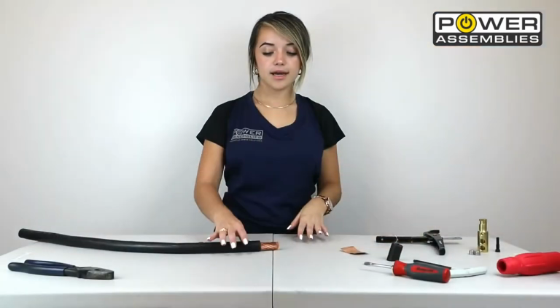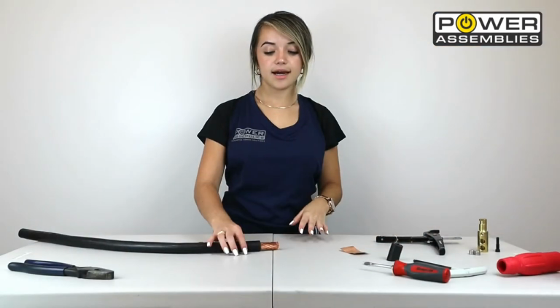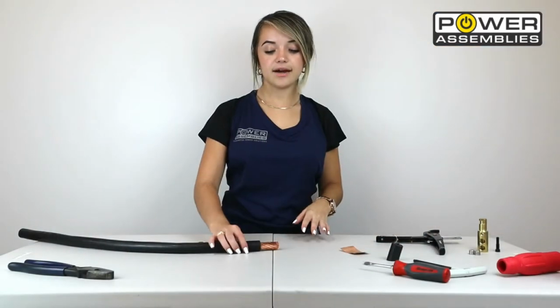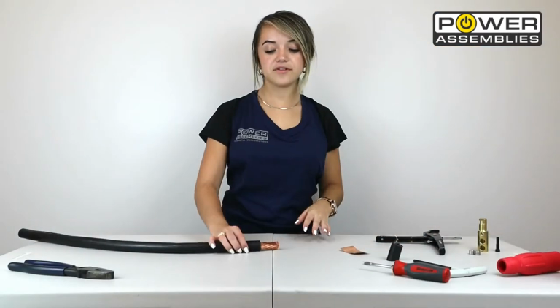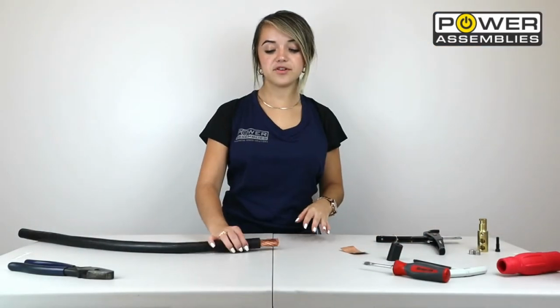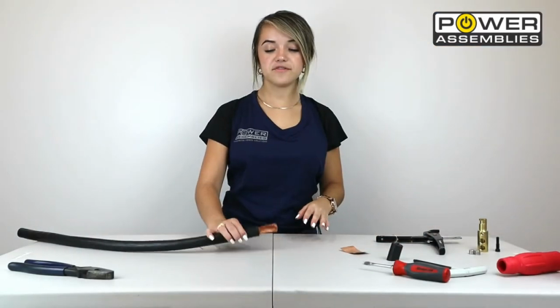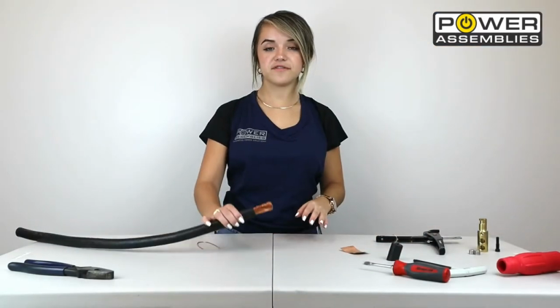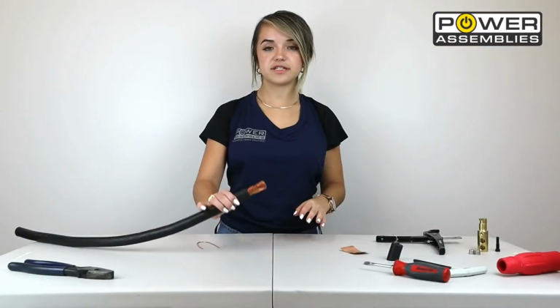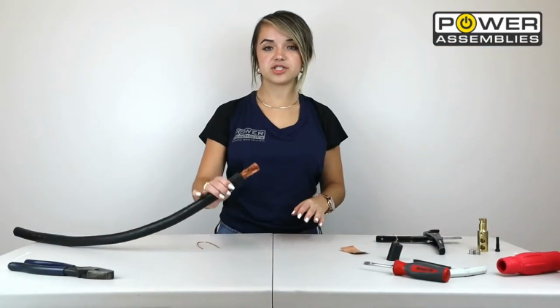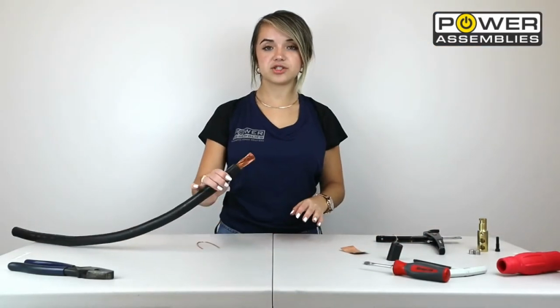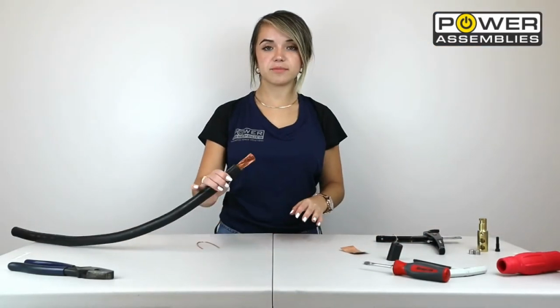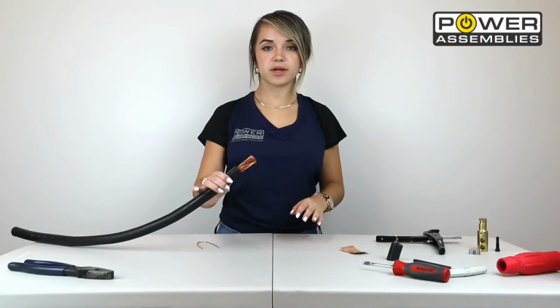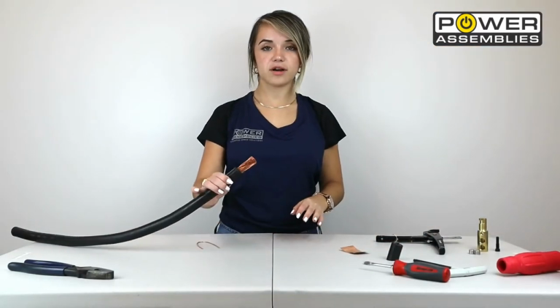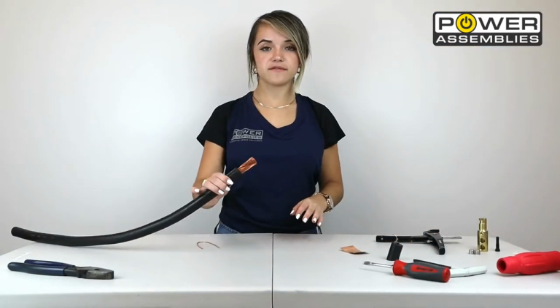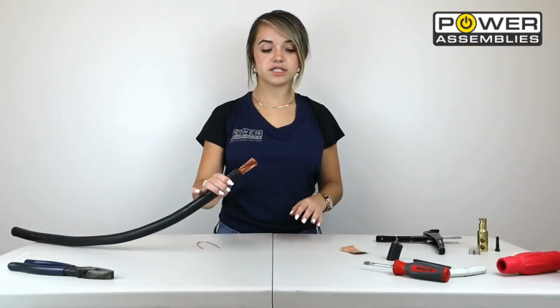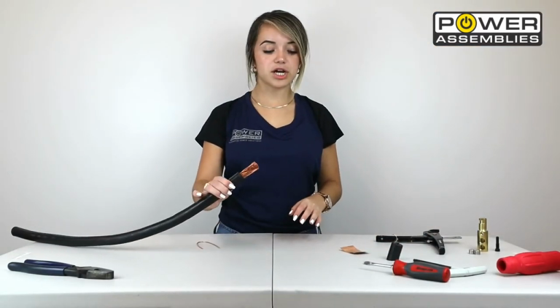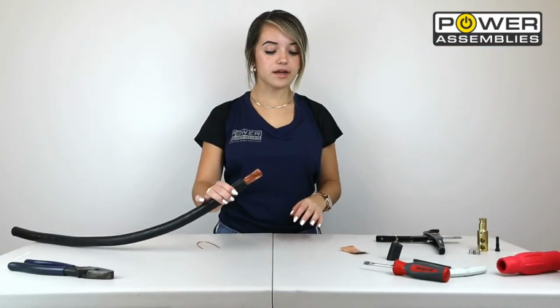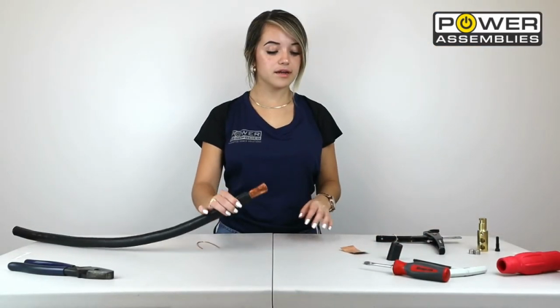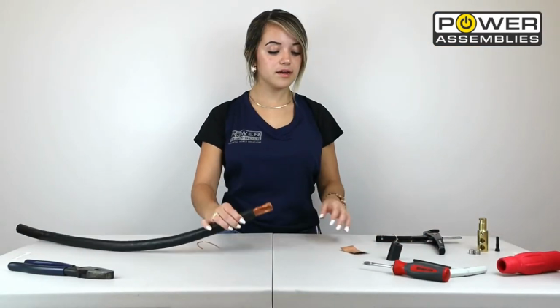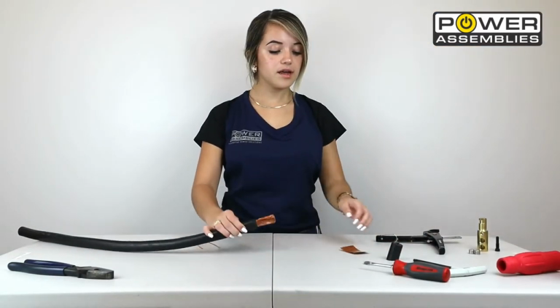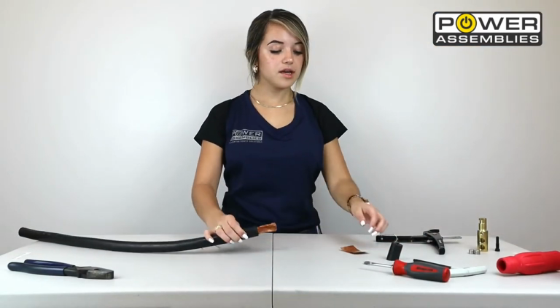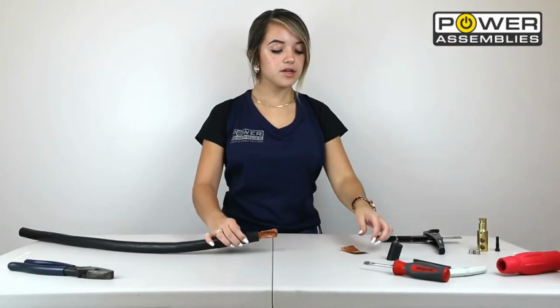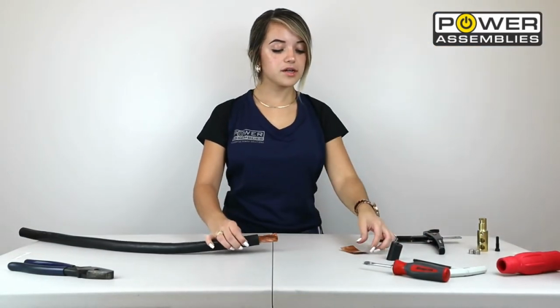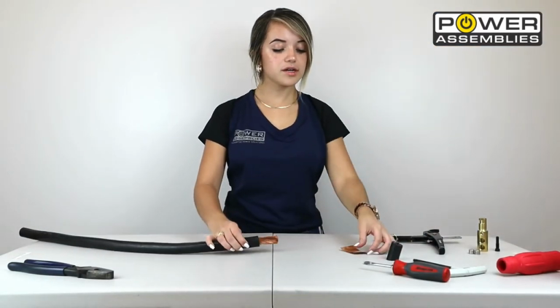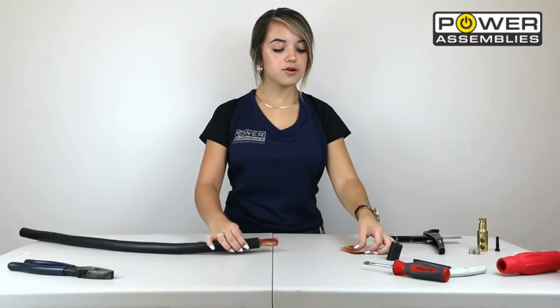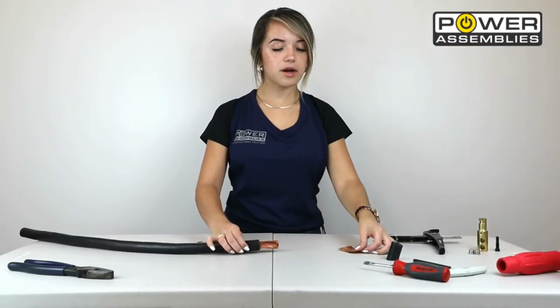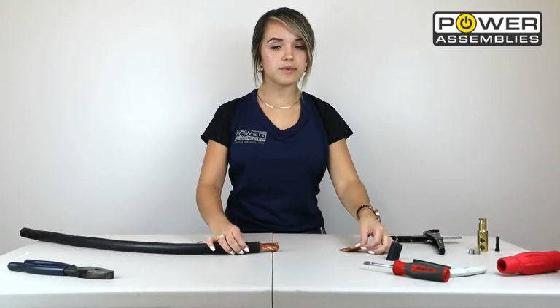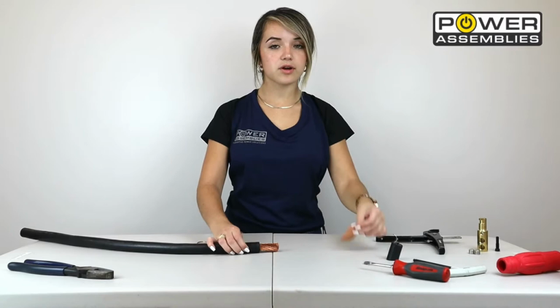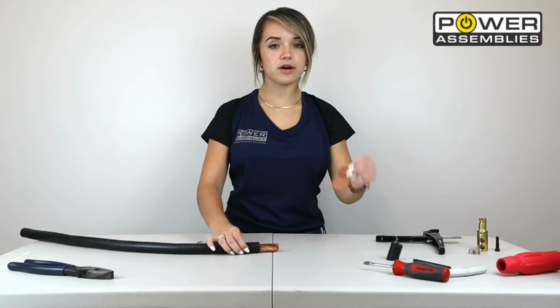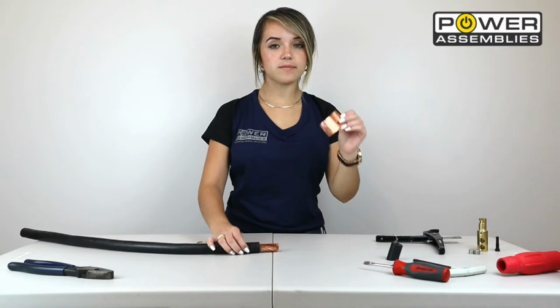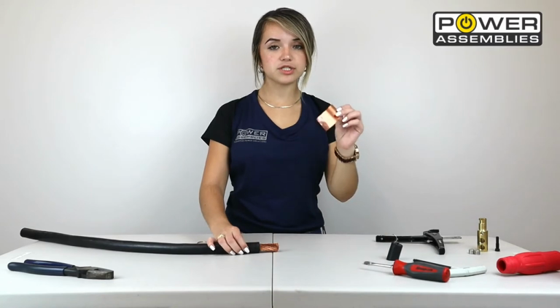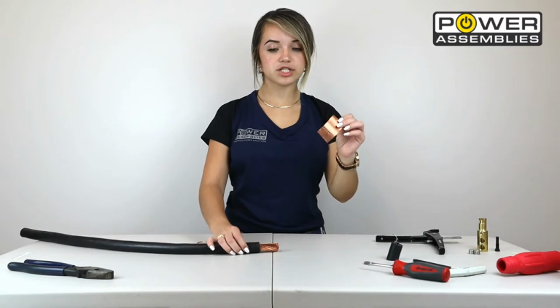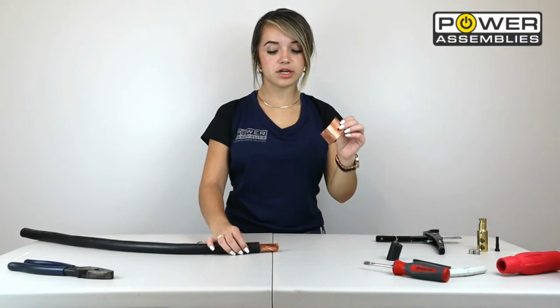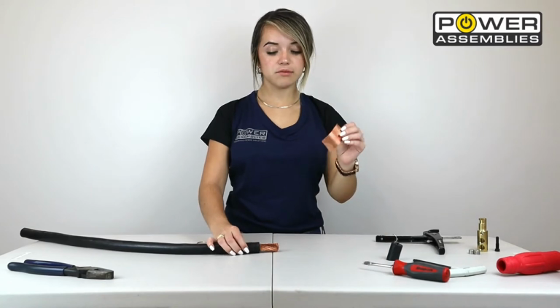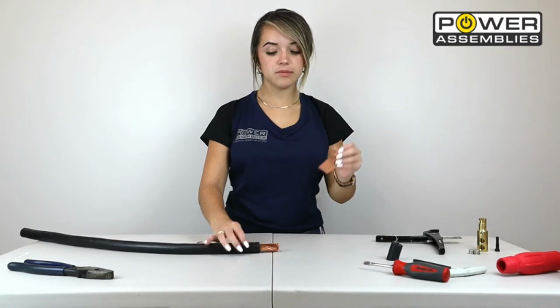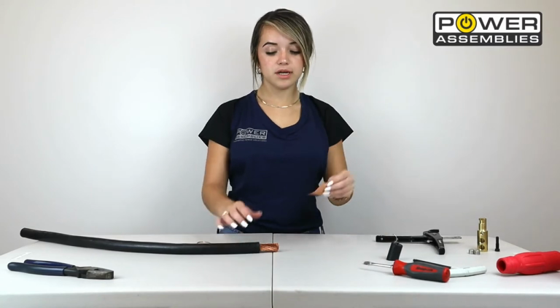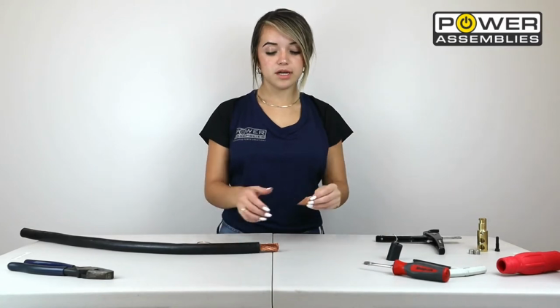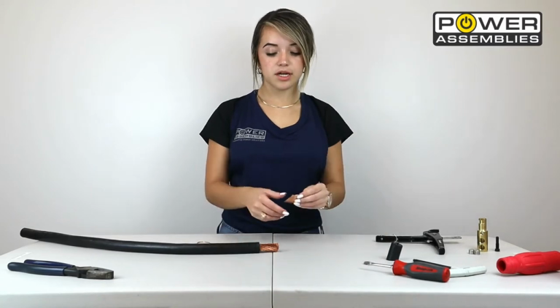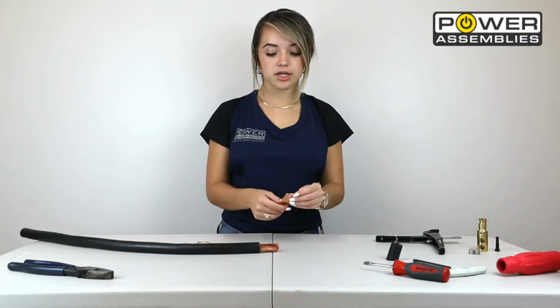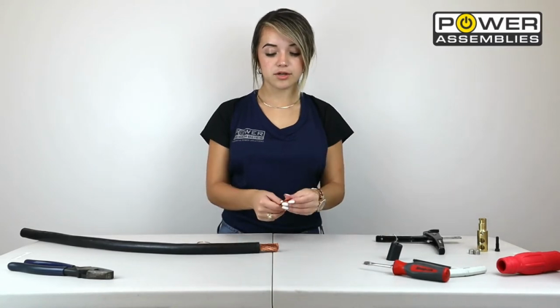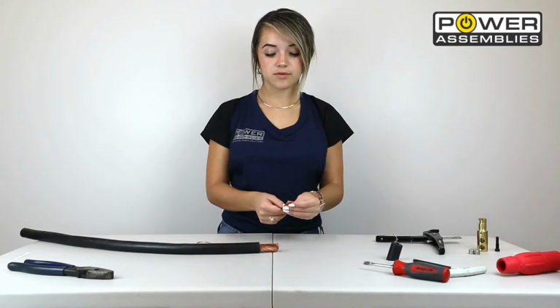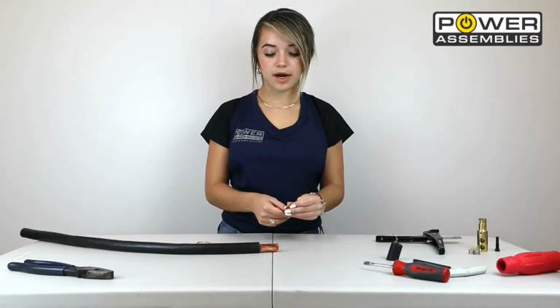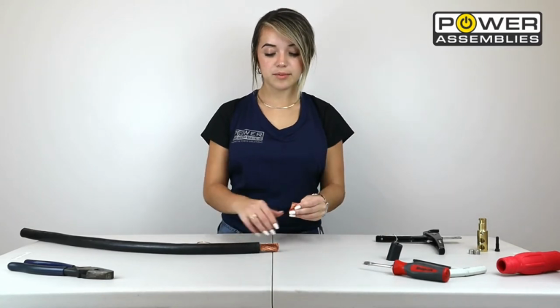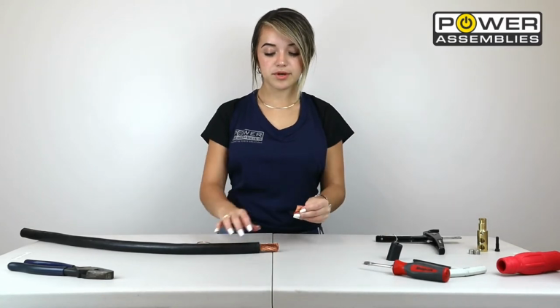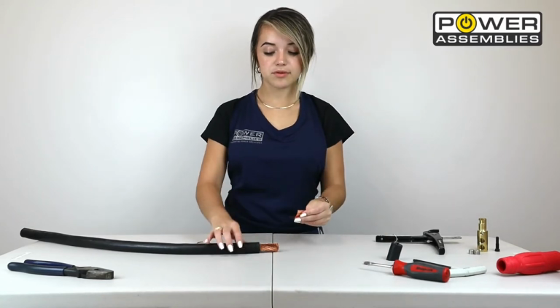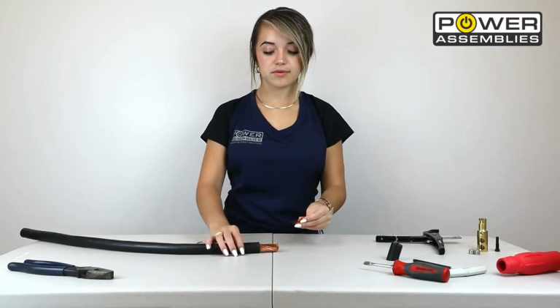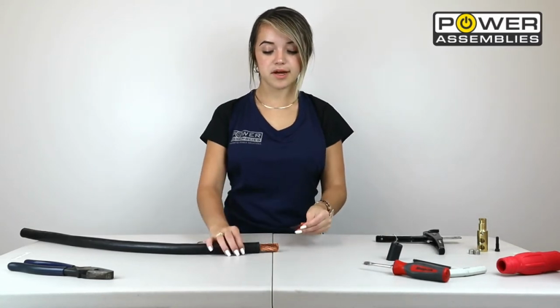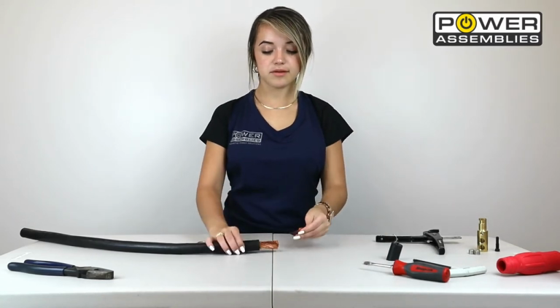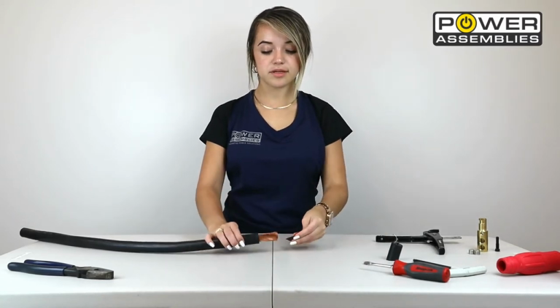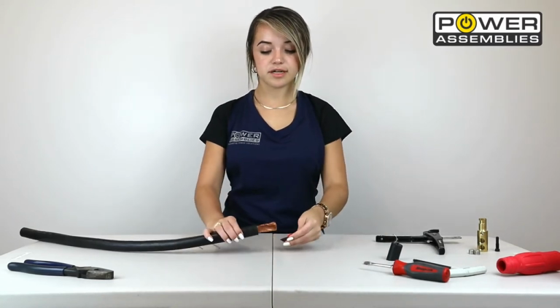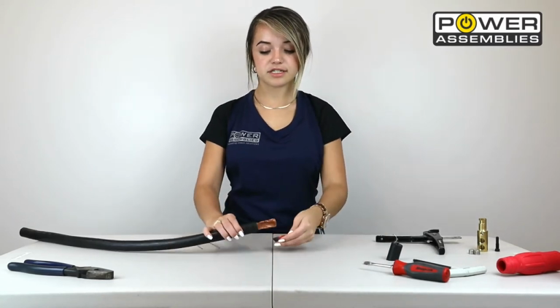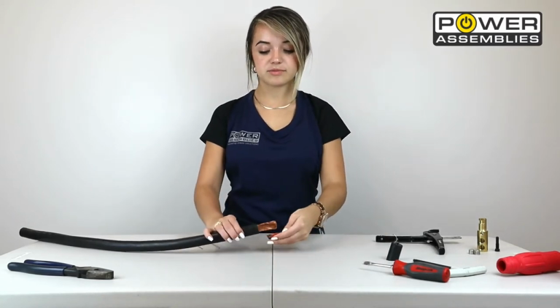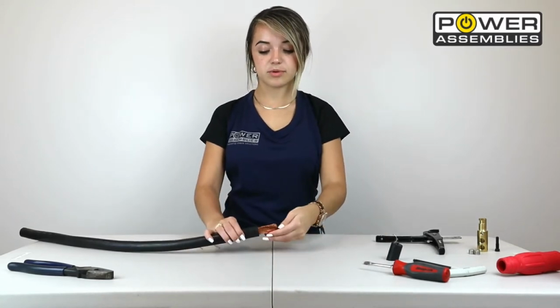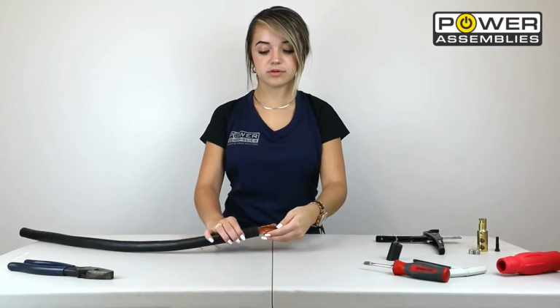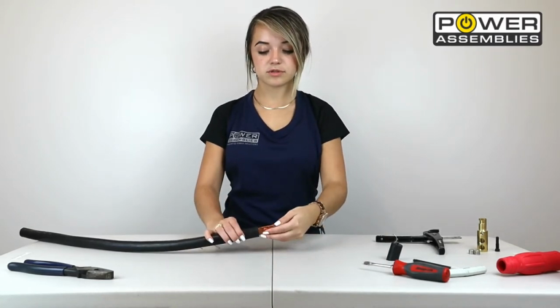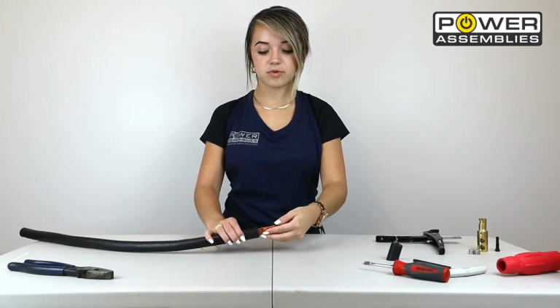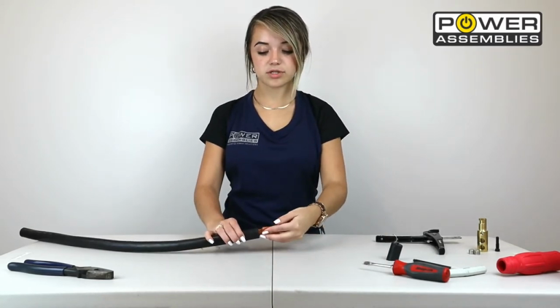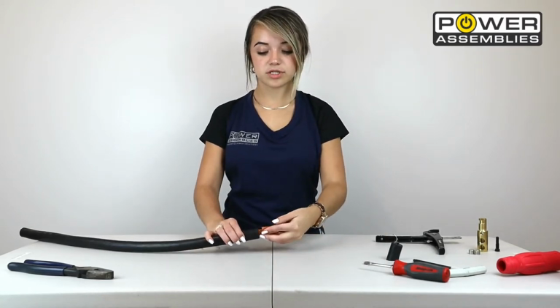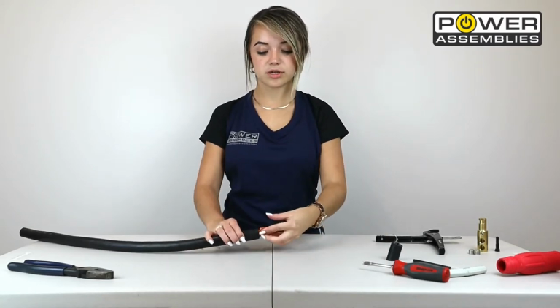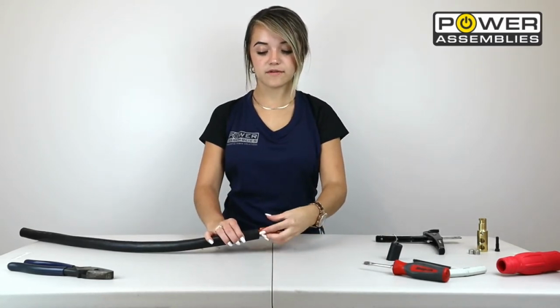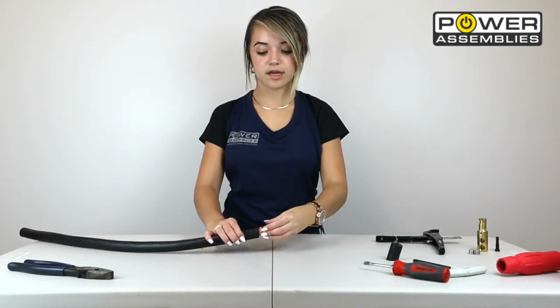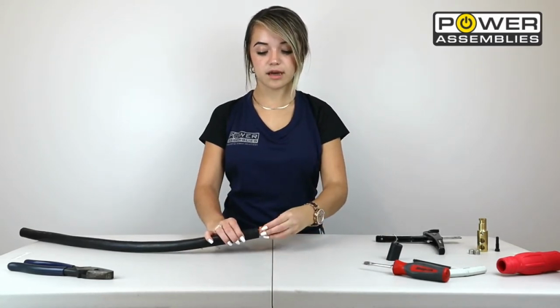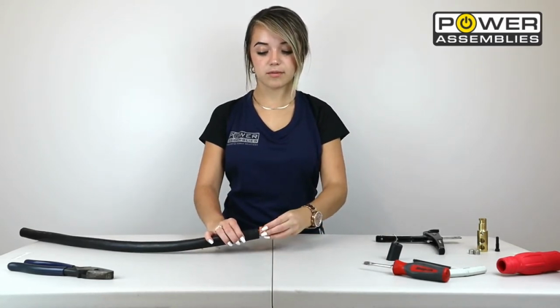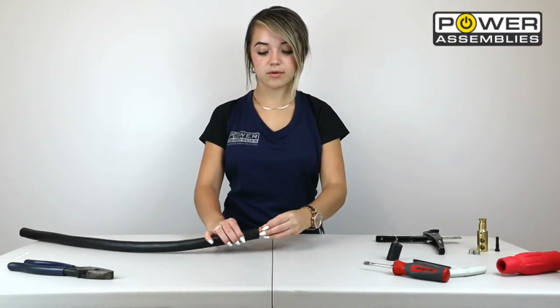After you've finished stripping off the jacket, you're going to grab your copper shim and wrap it around the exposed portion of the cable.